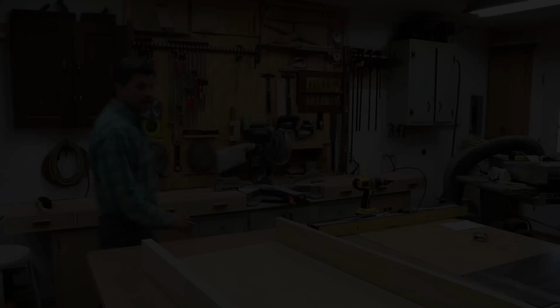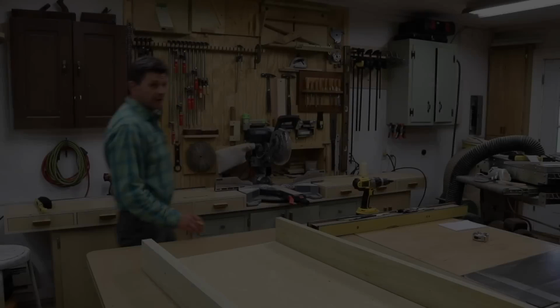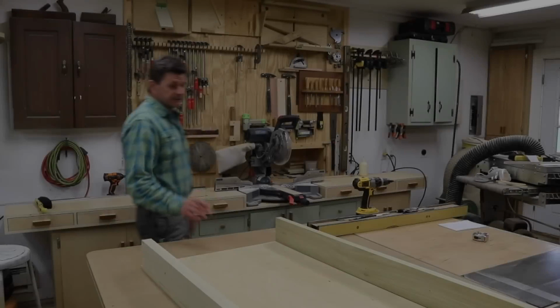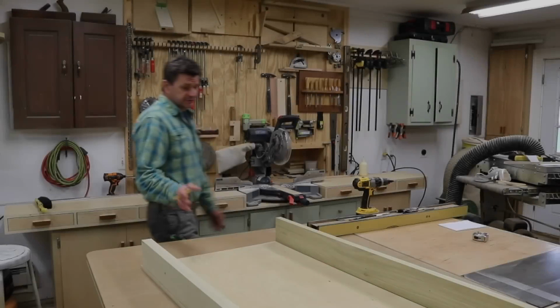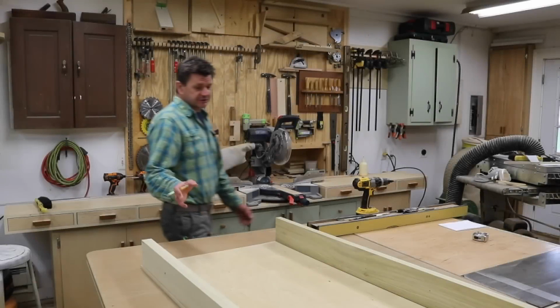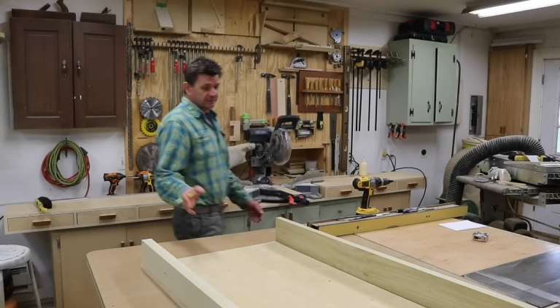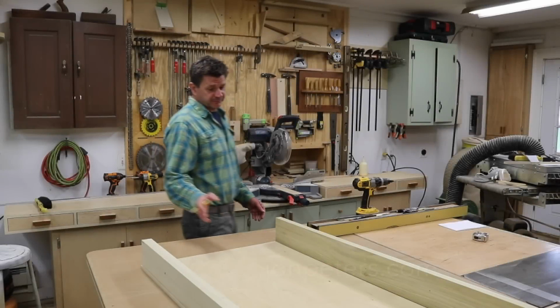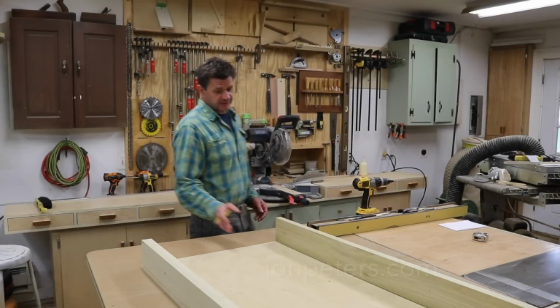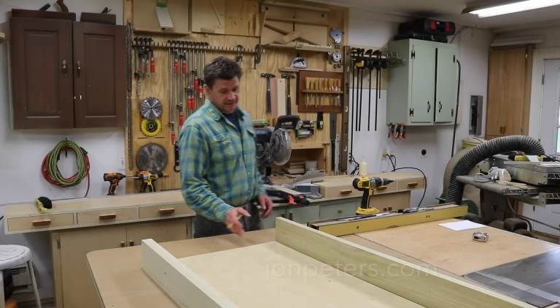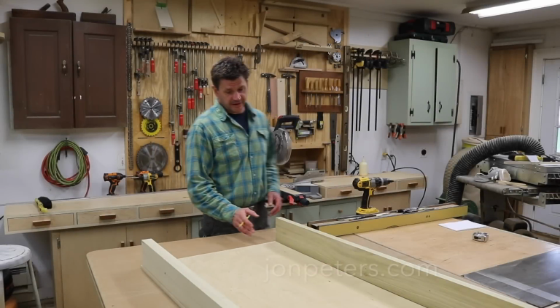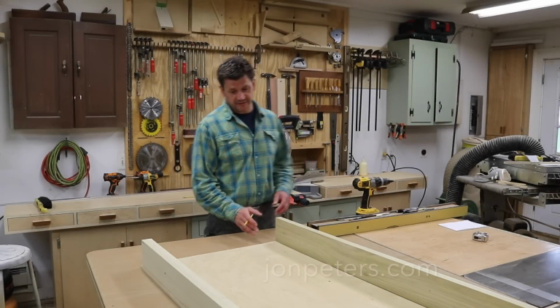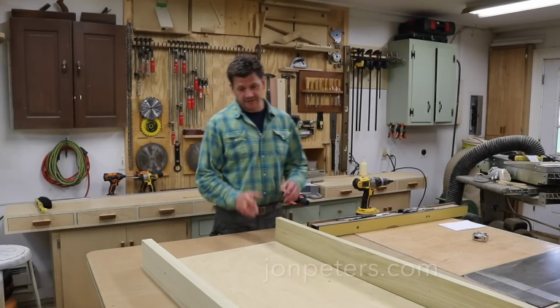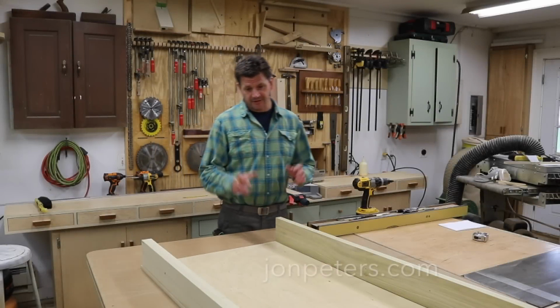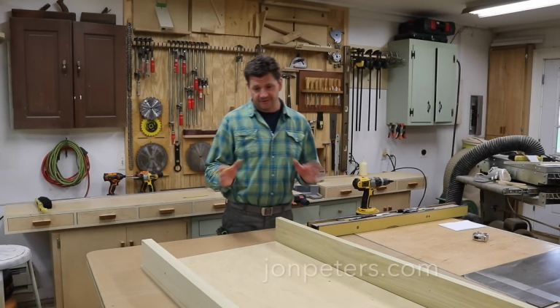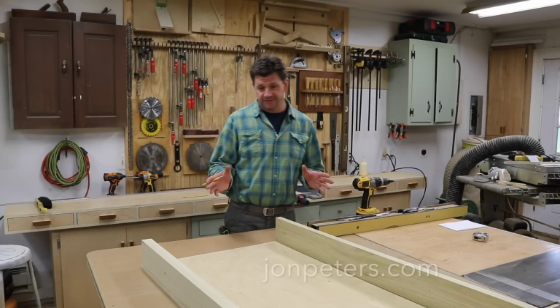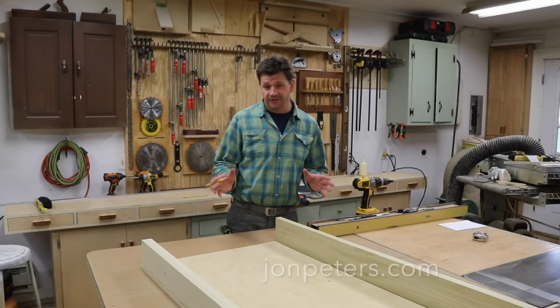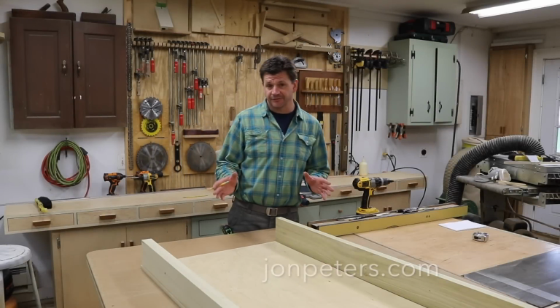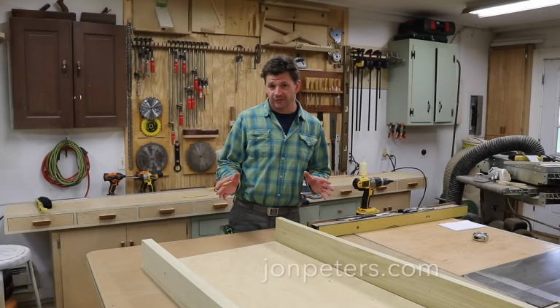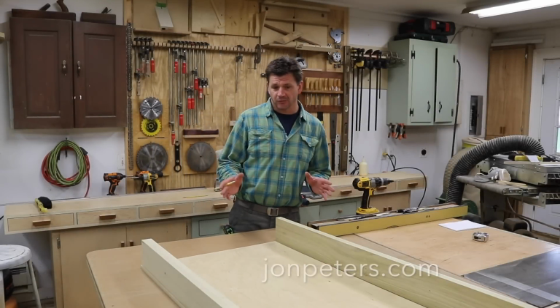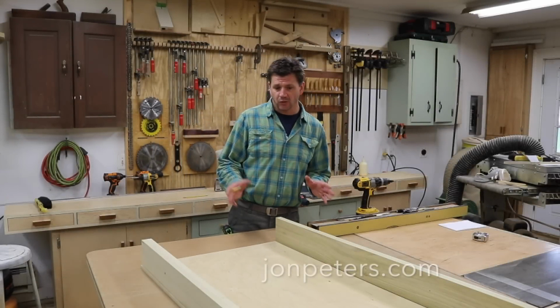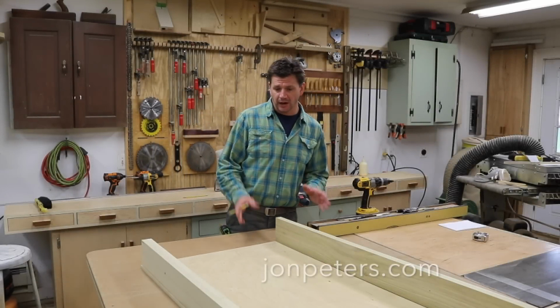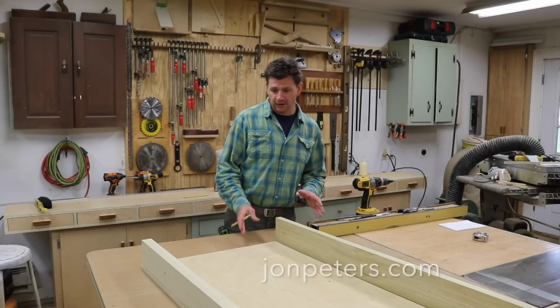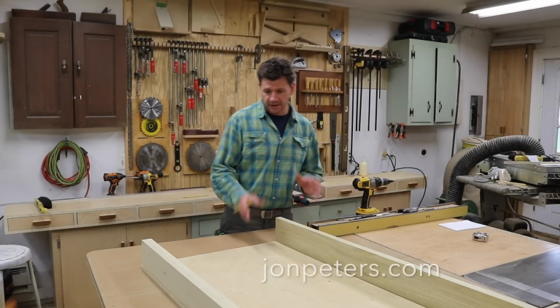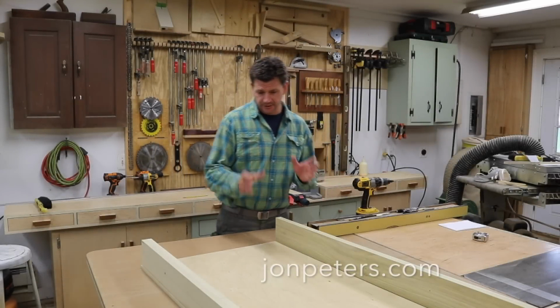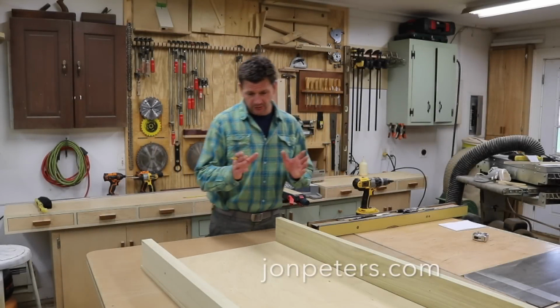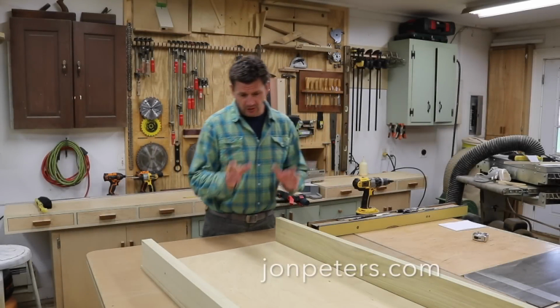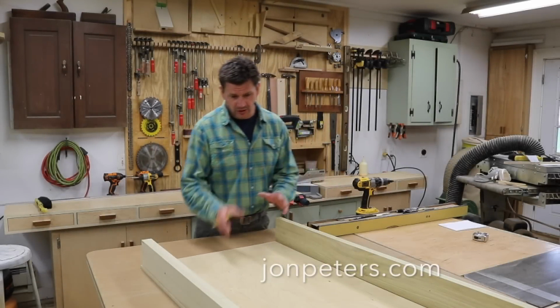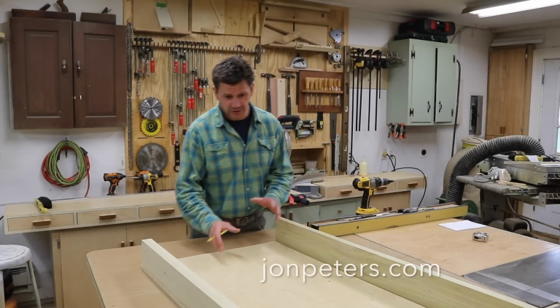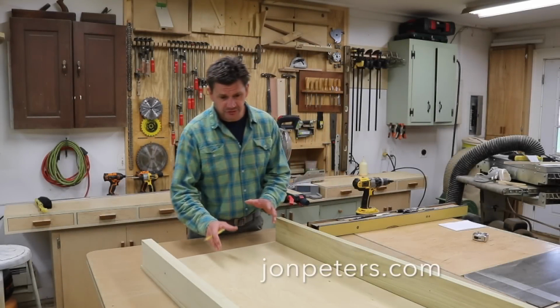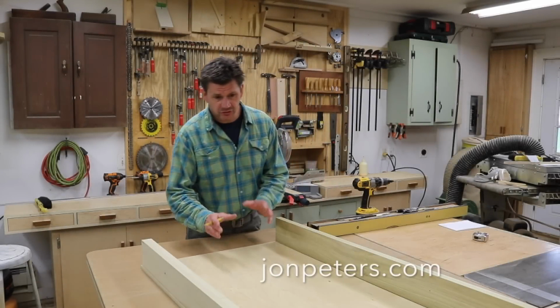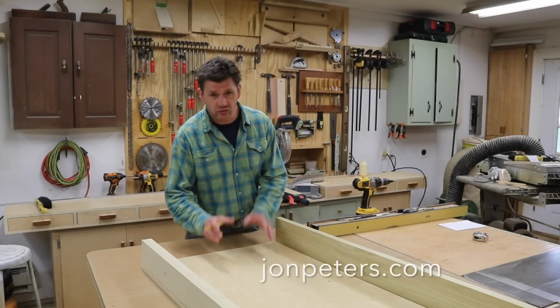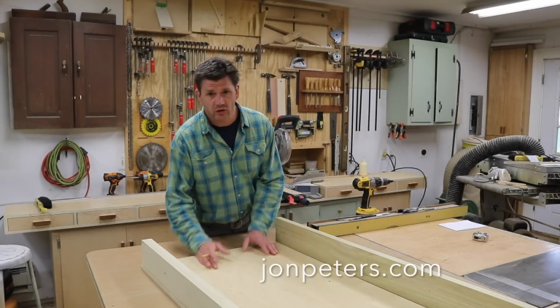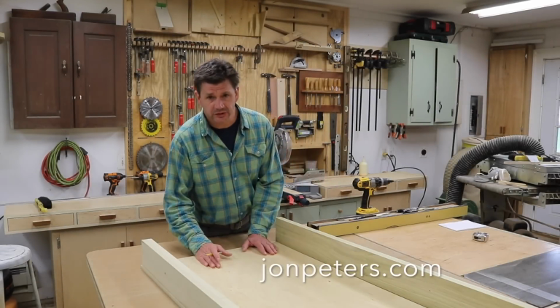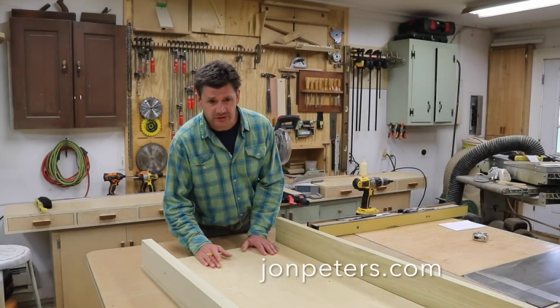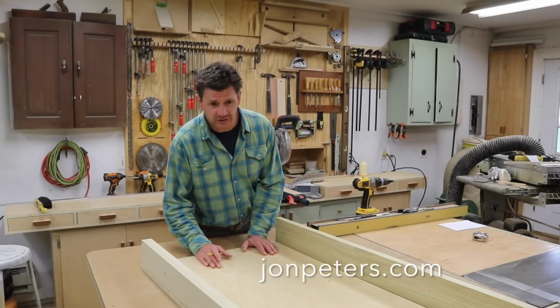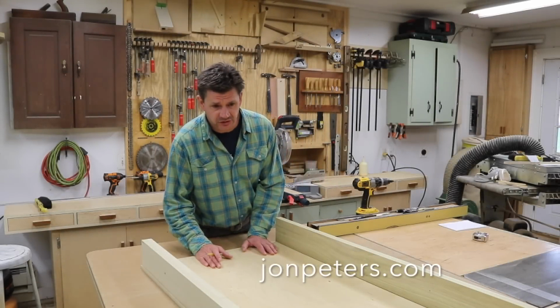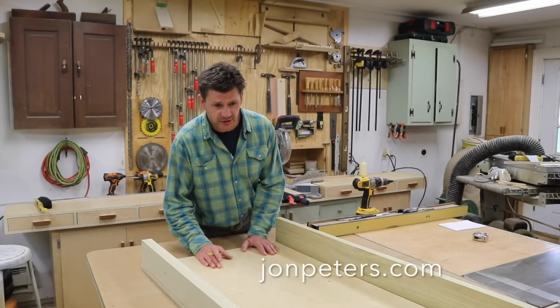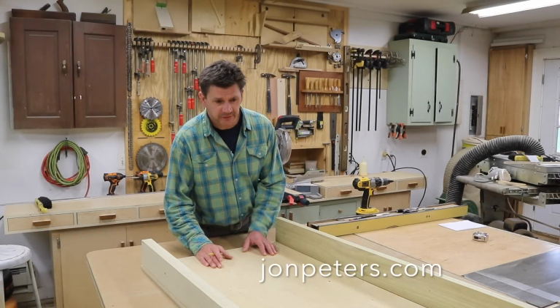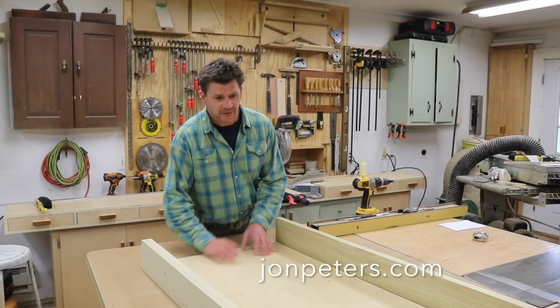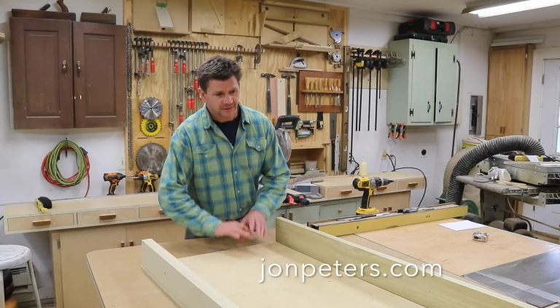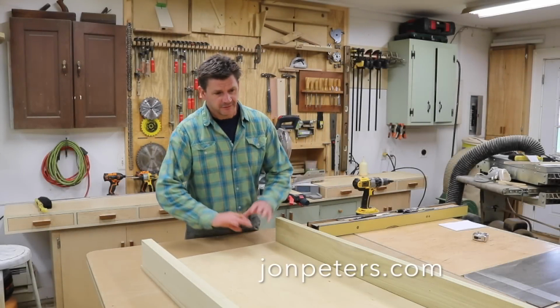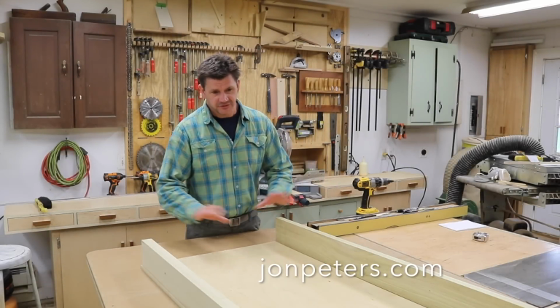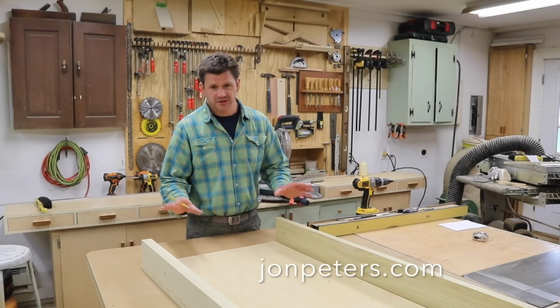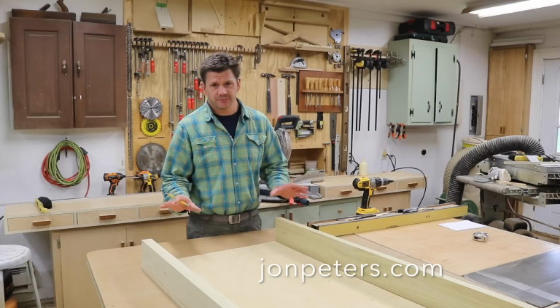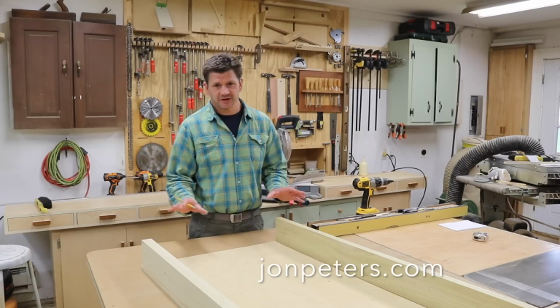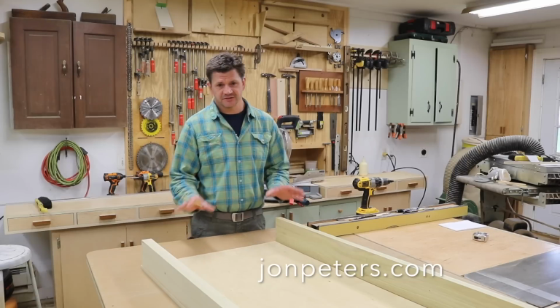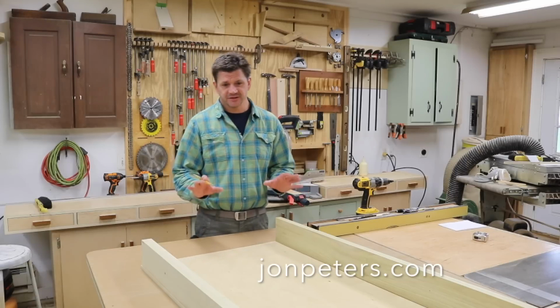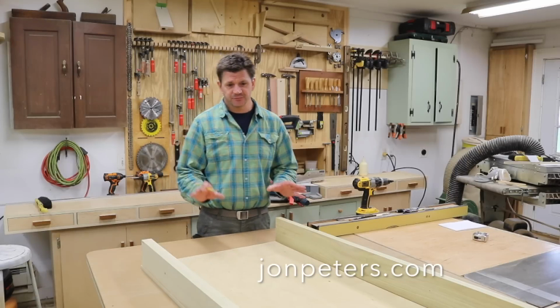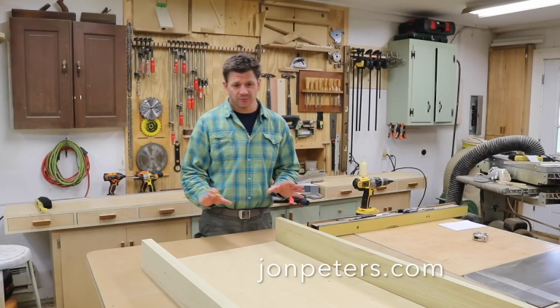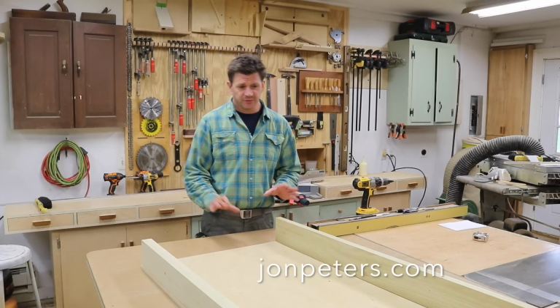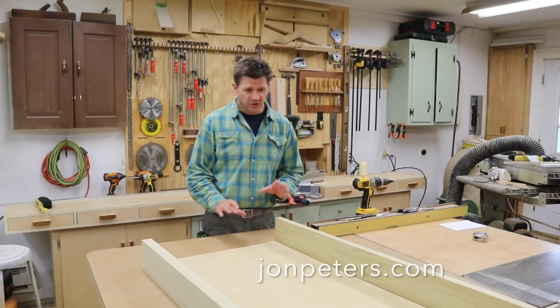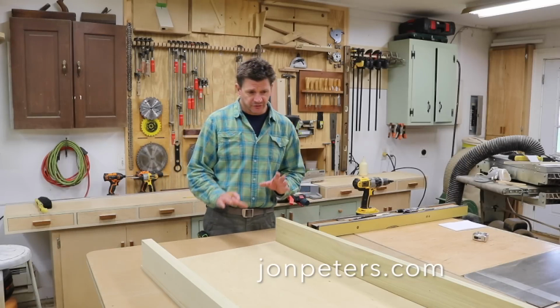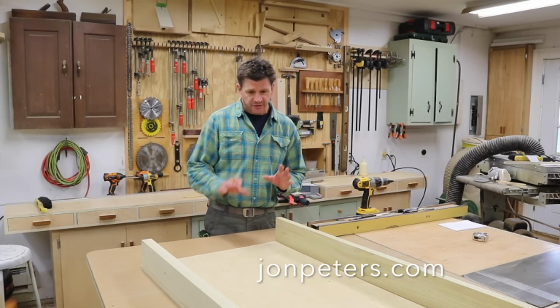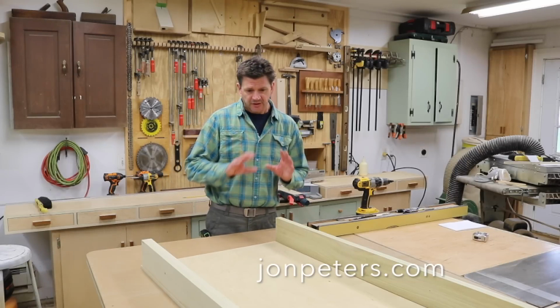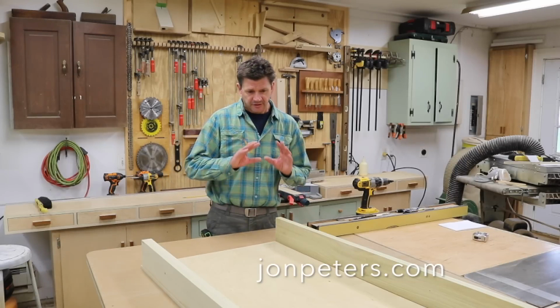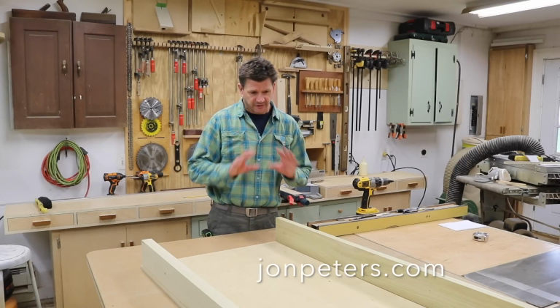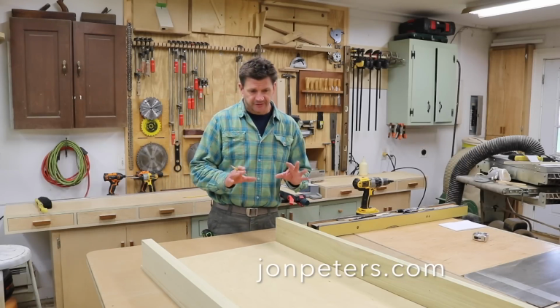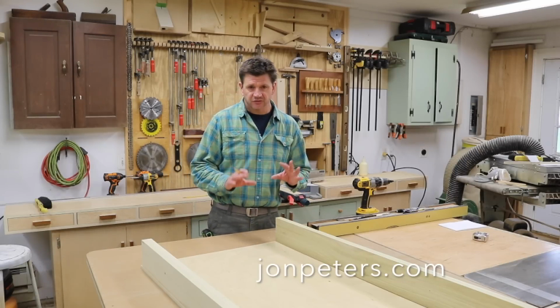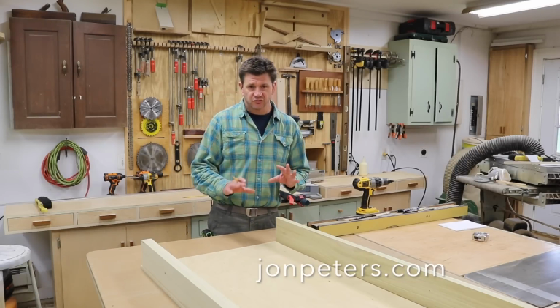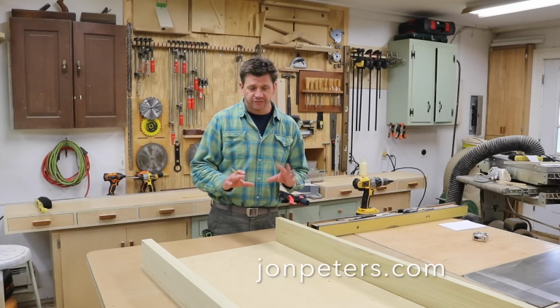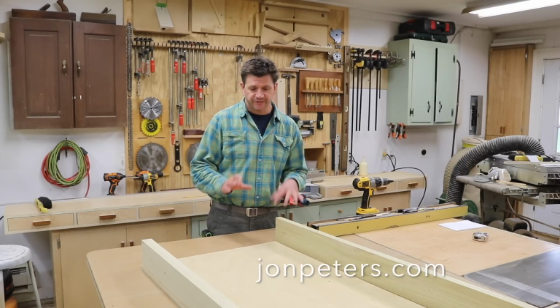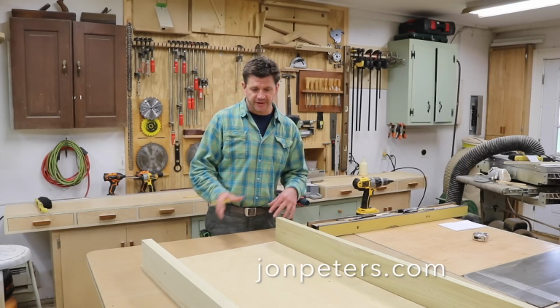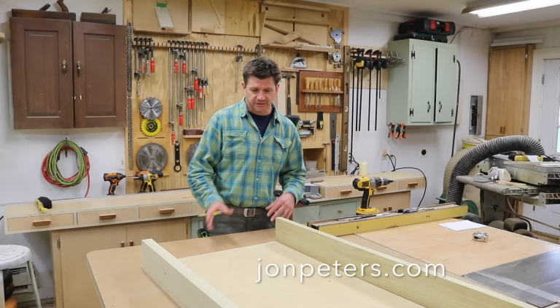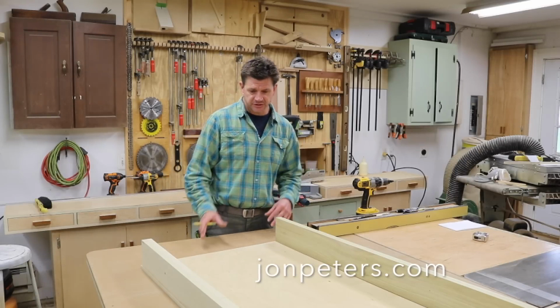This is something that I've needed for a while: a large crosscut sled. It's going to be a simple build, nothing too fancy.